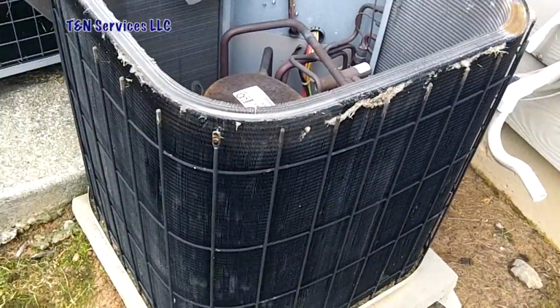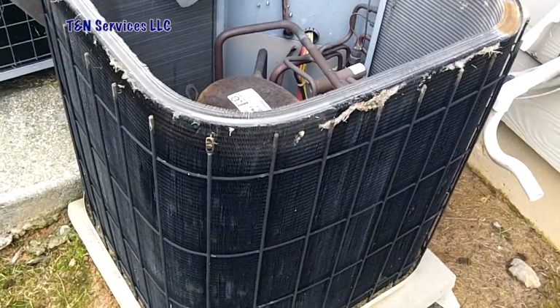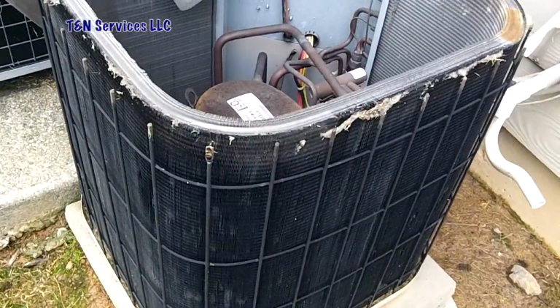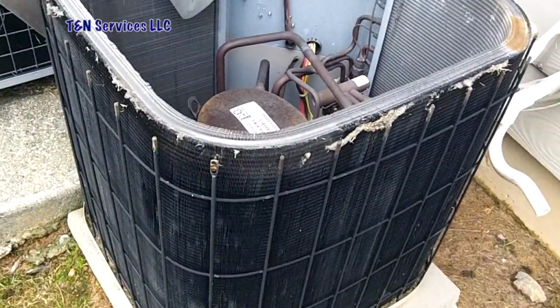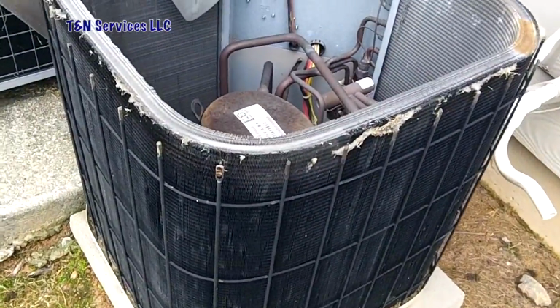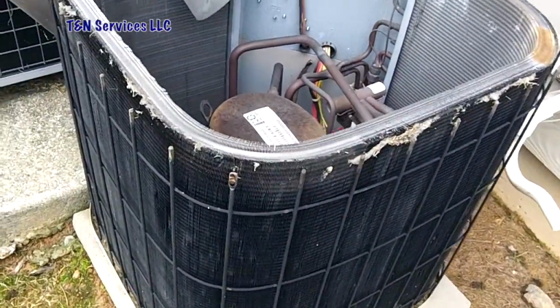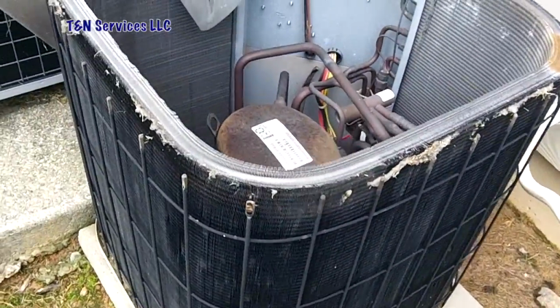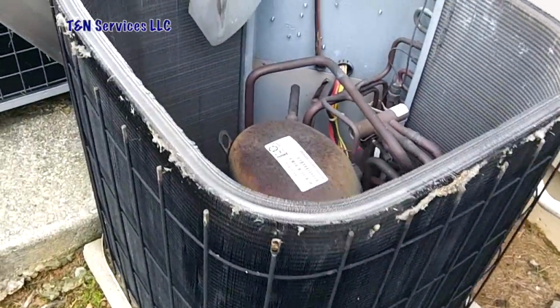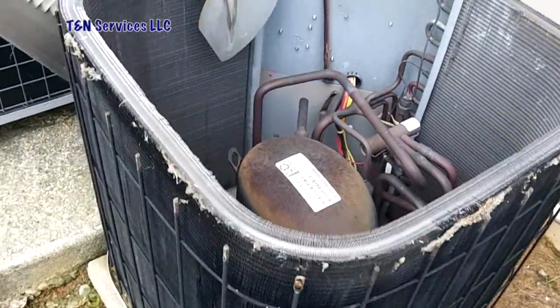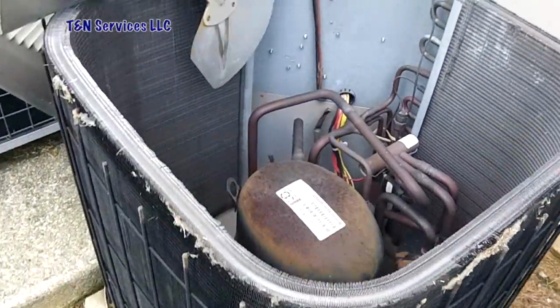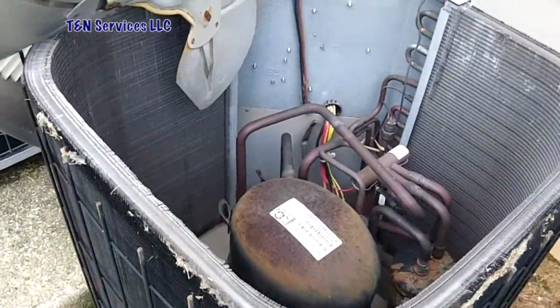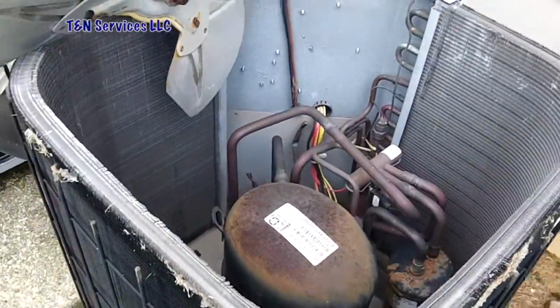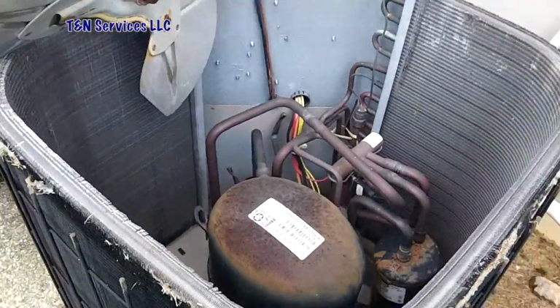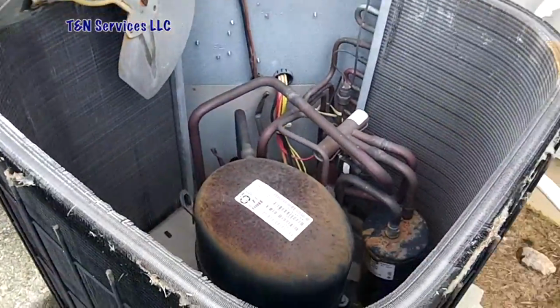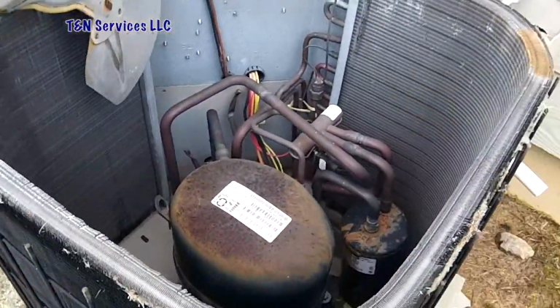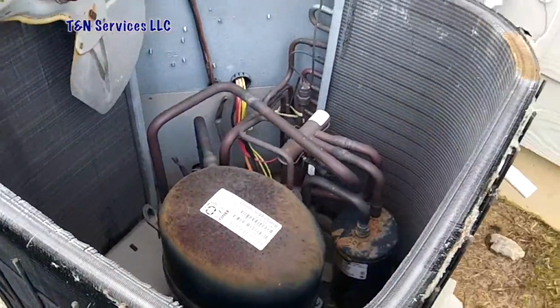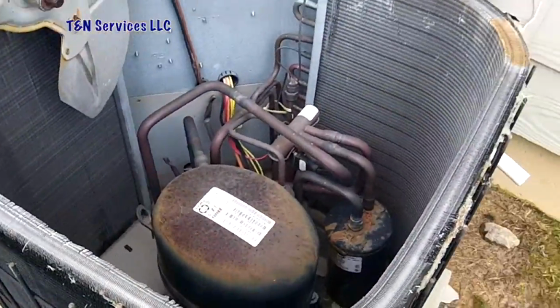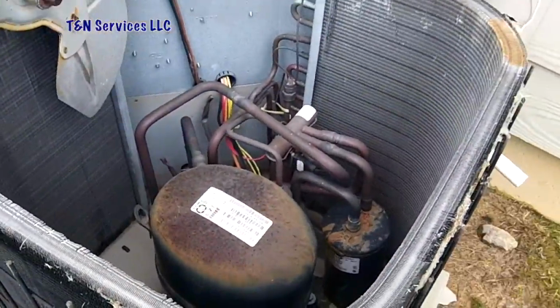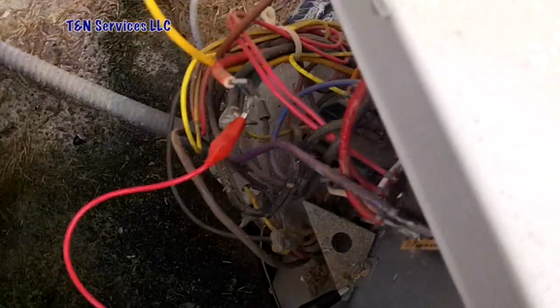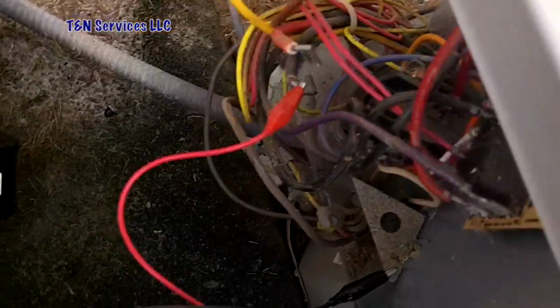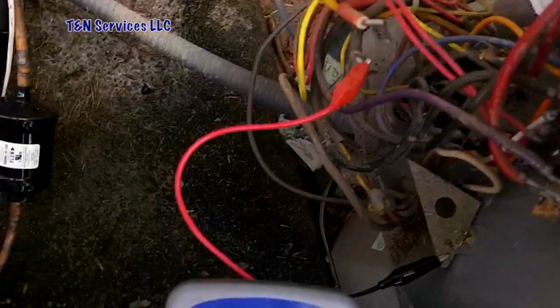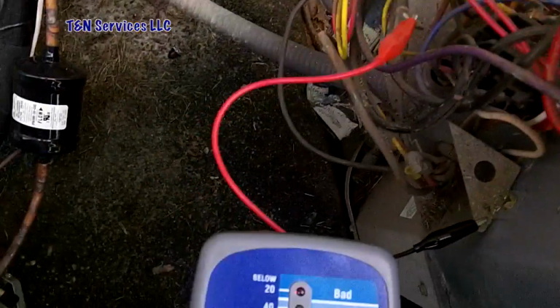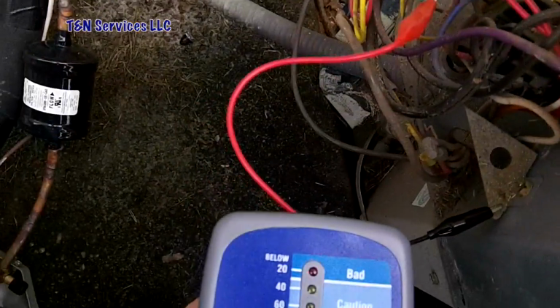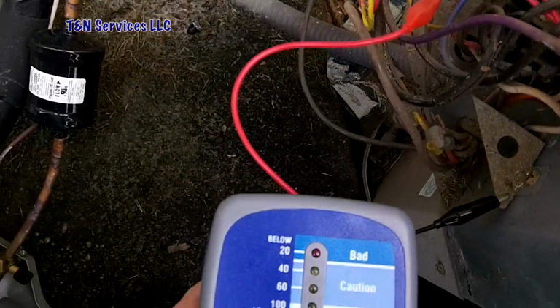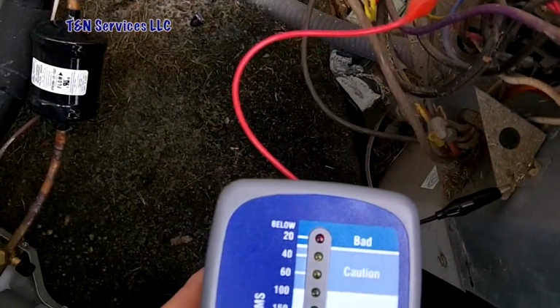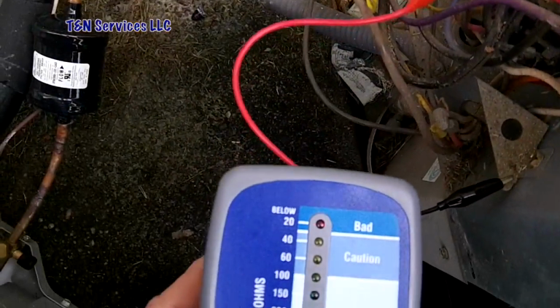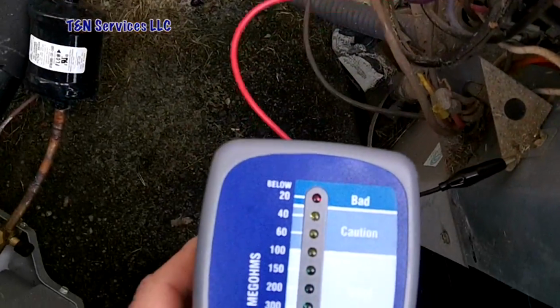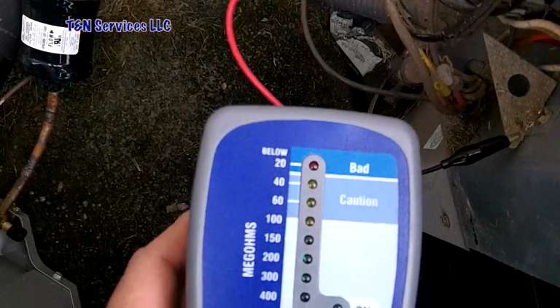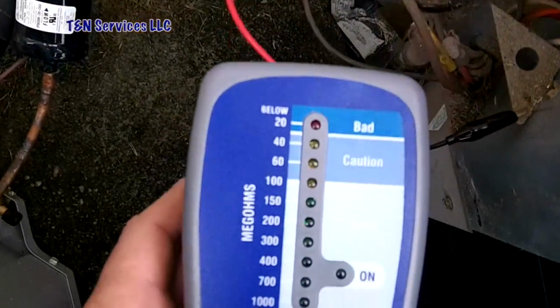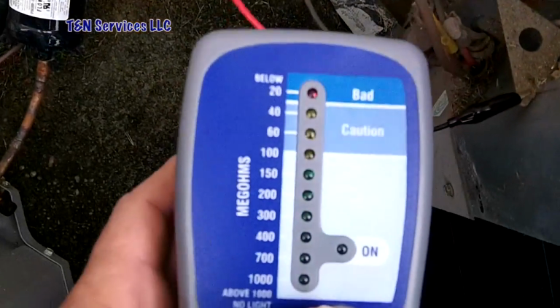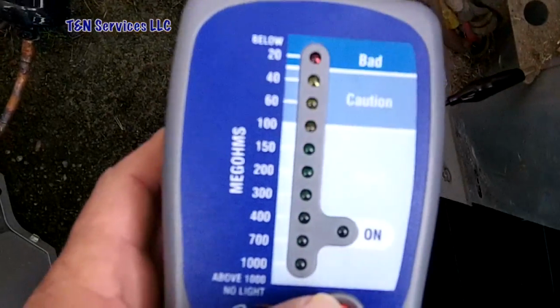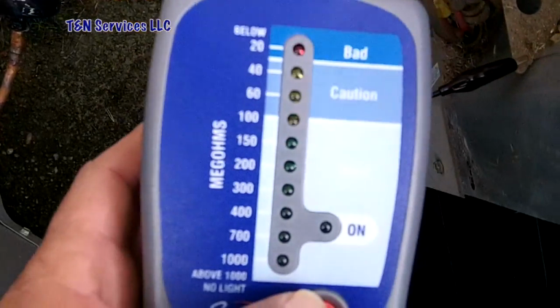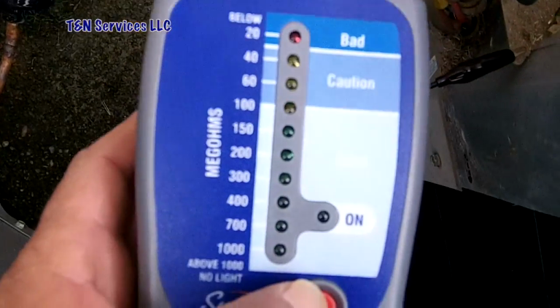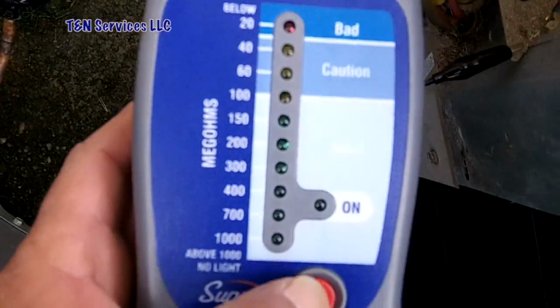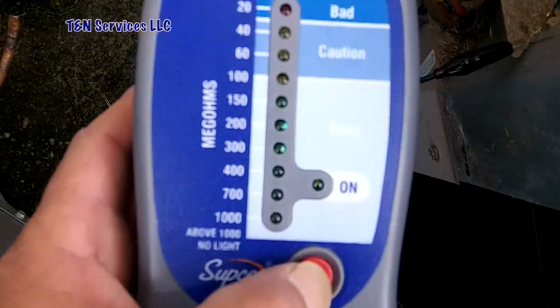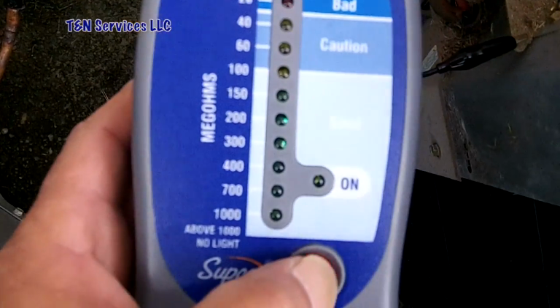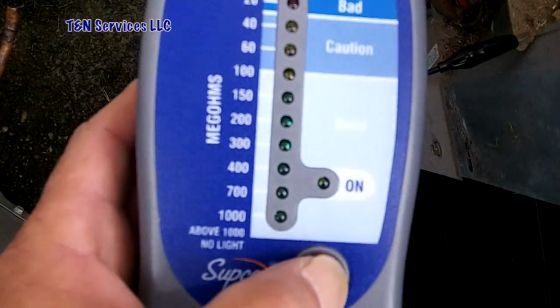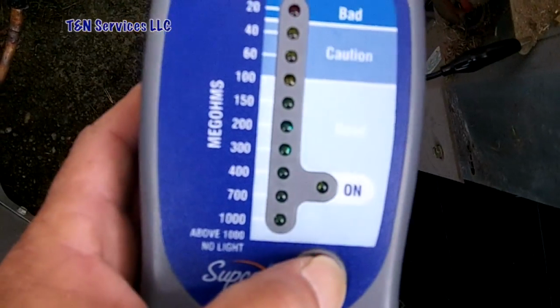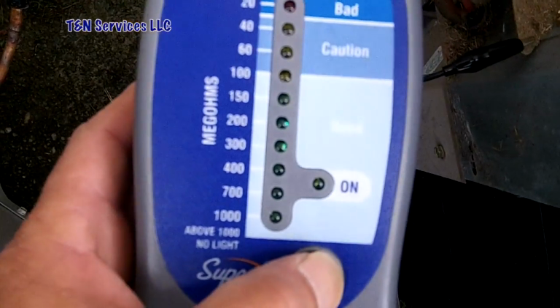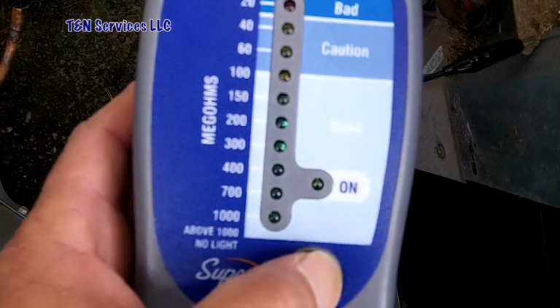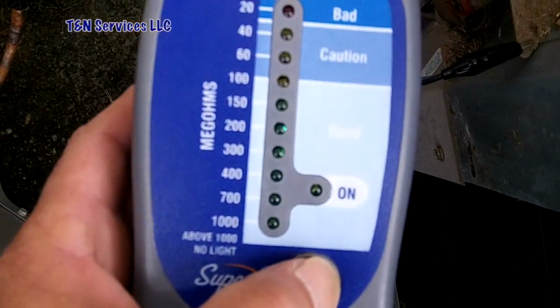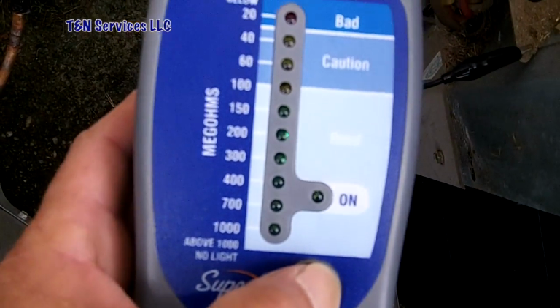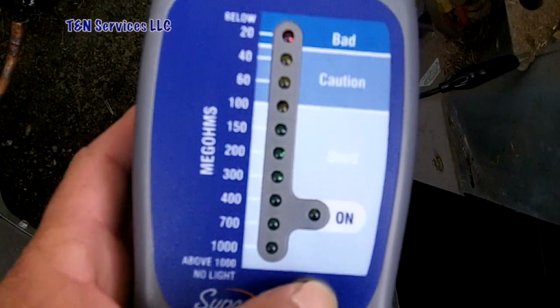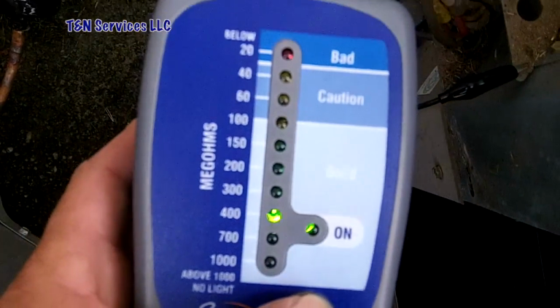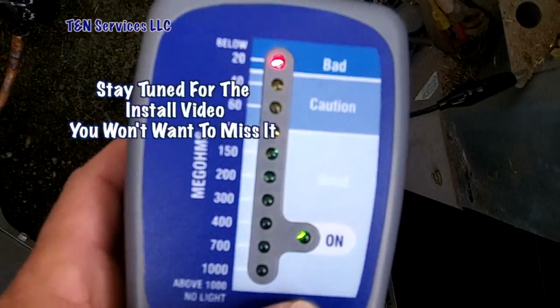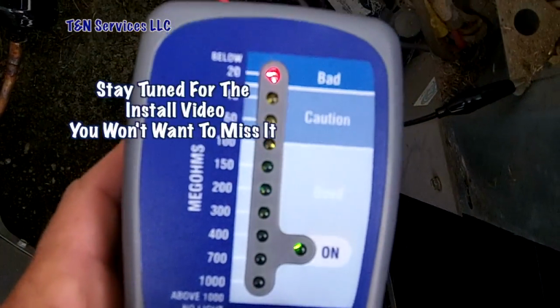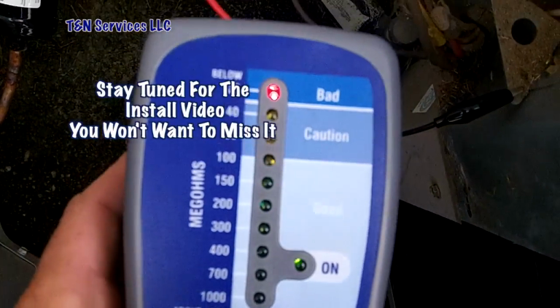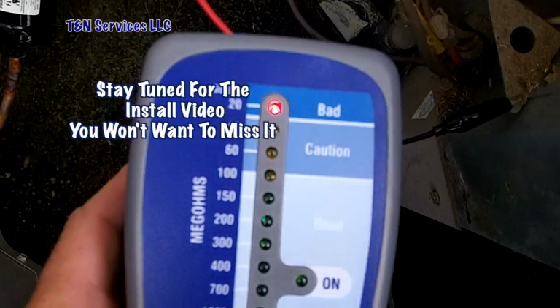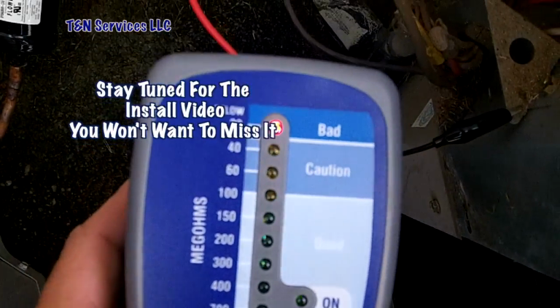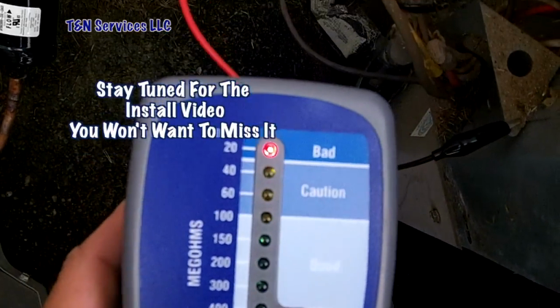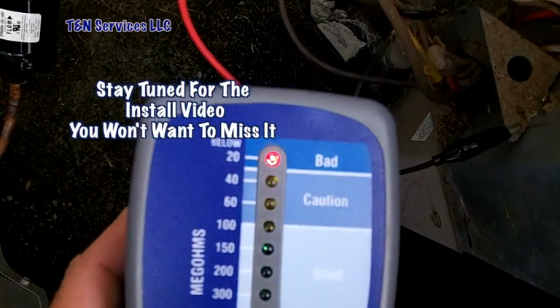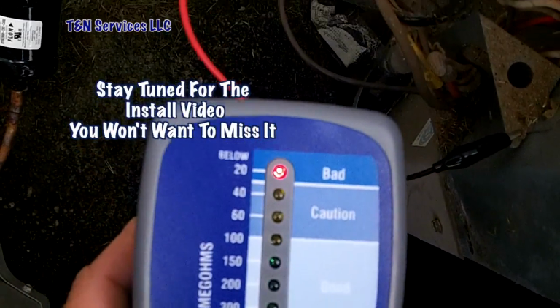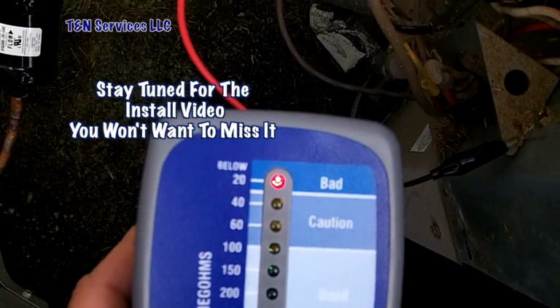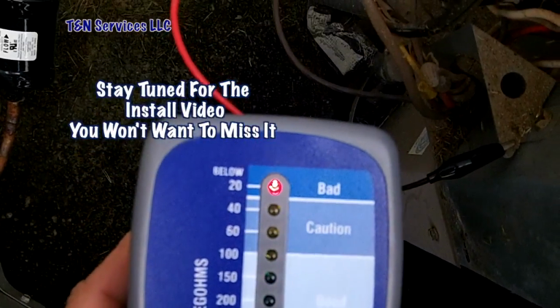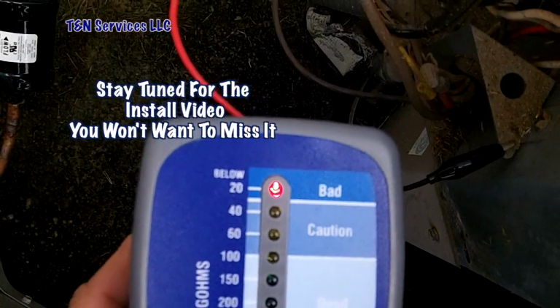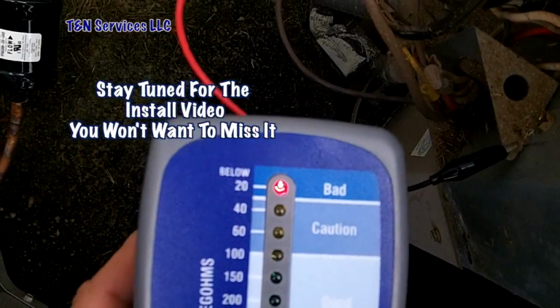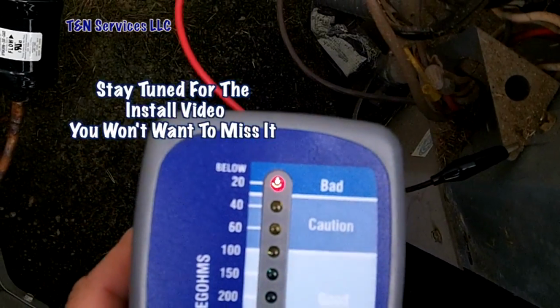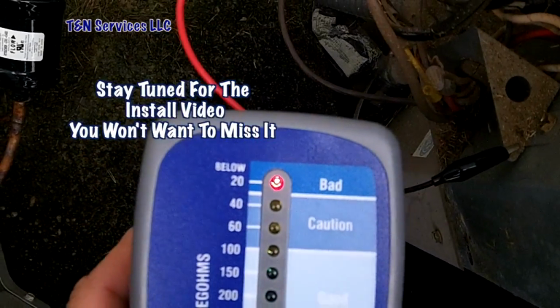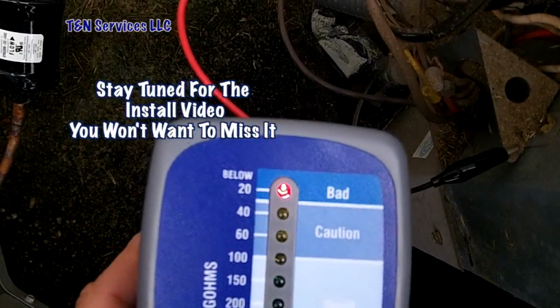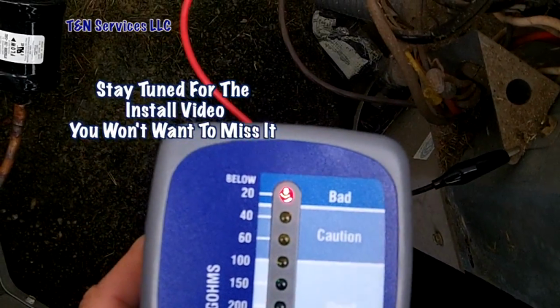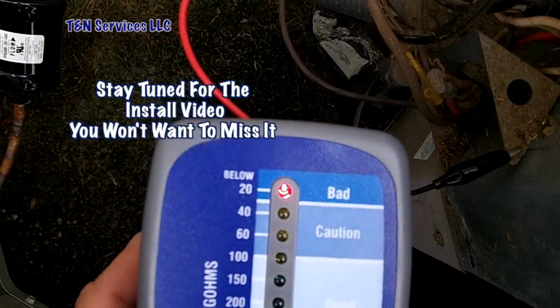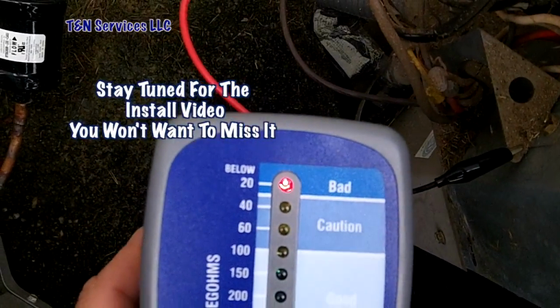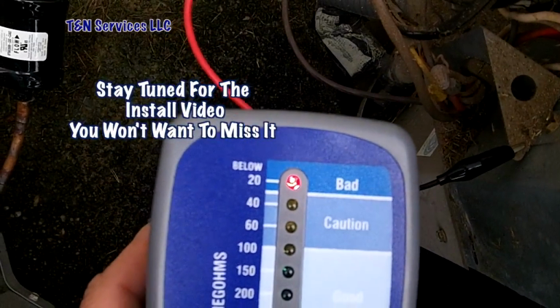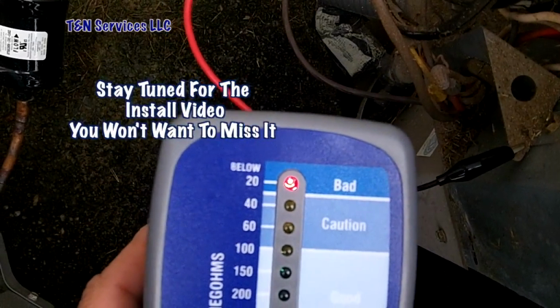I'll have to get a new one. Let's try it one more time. That doesn't look good.